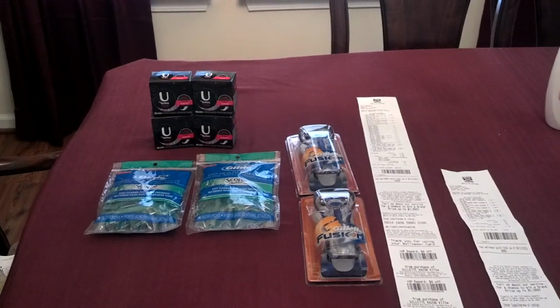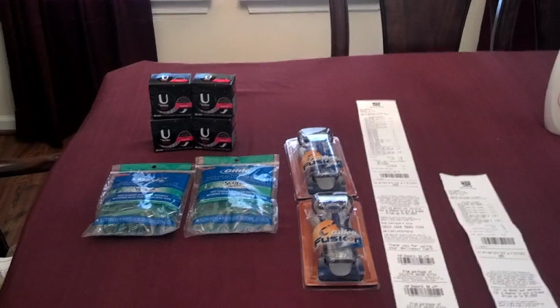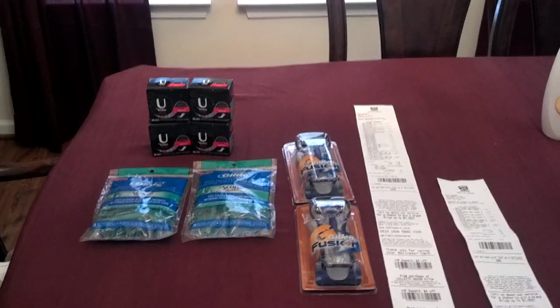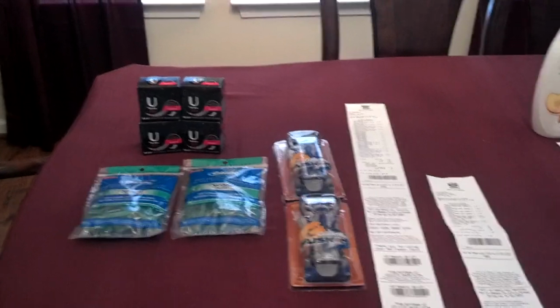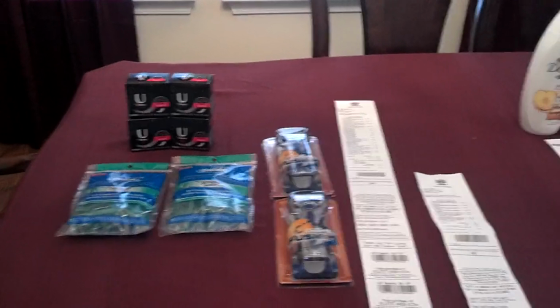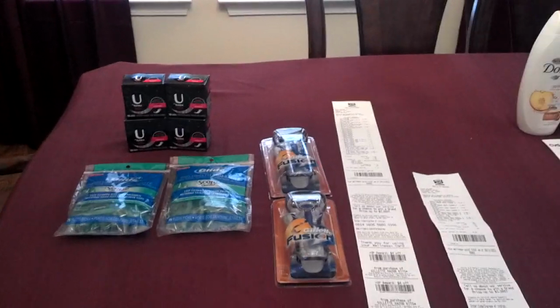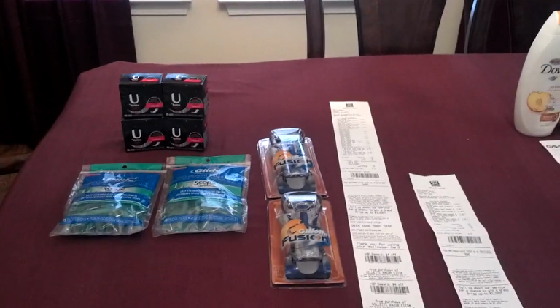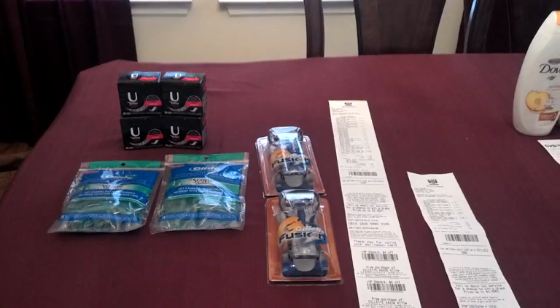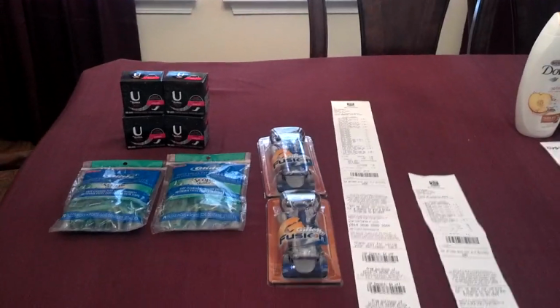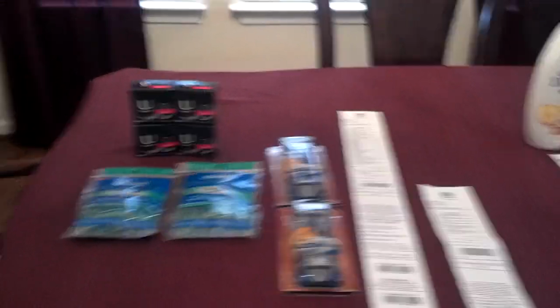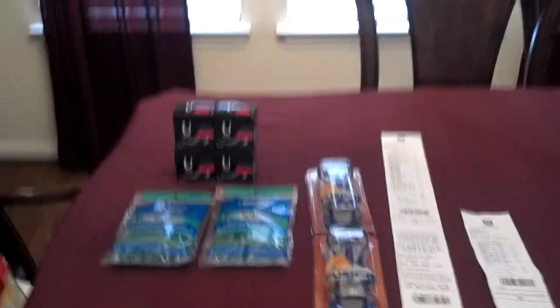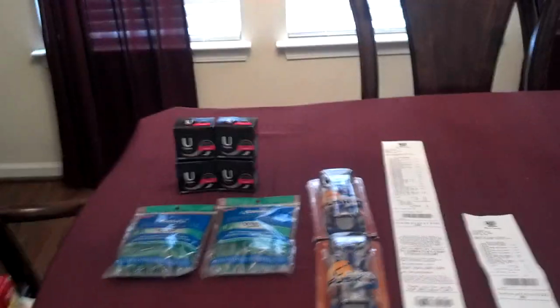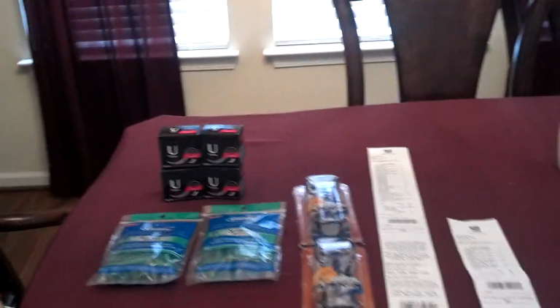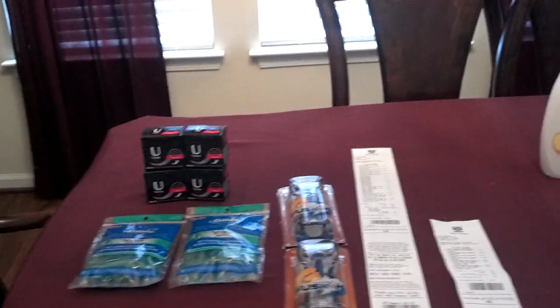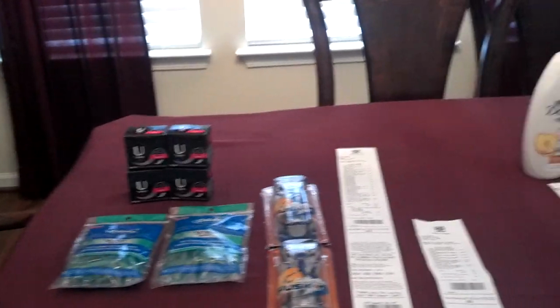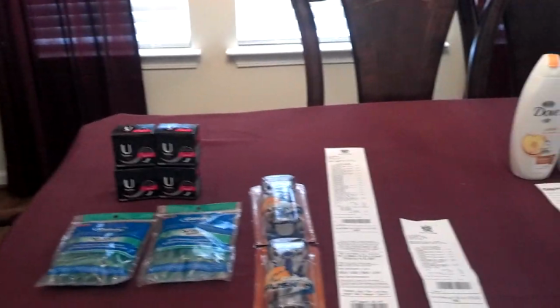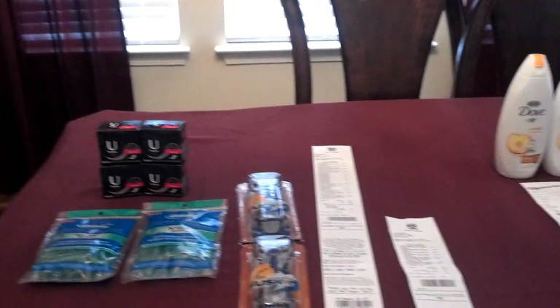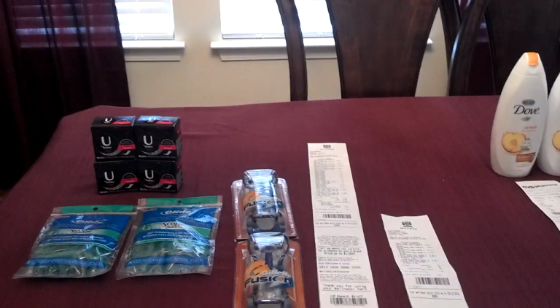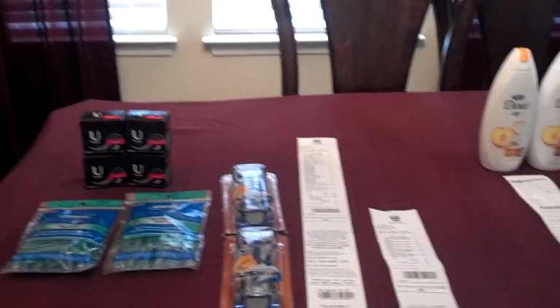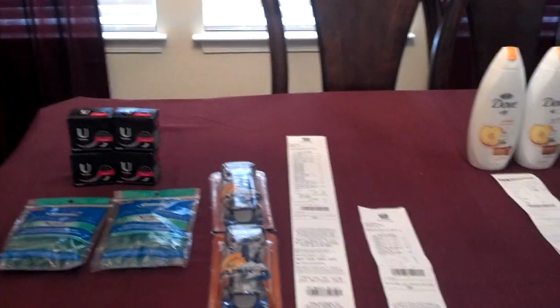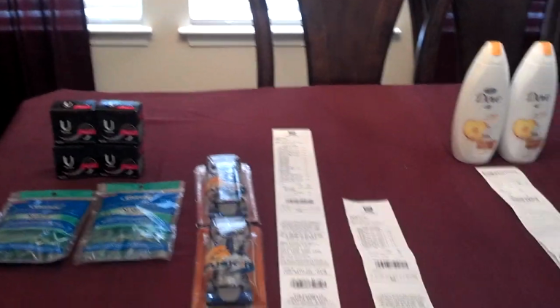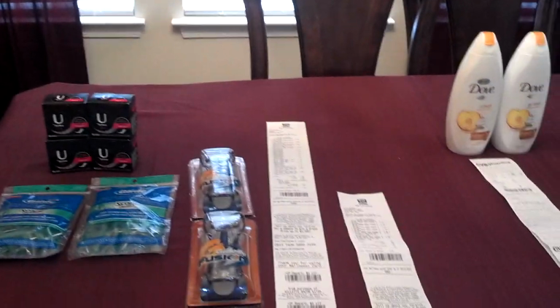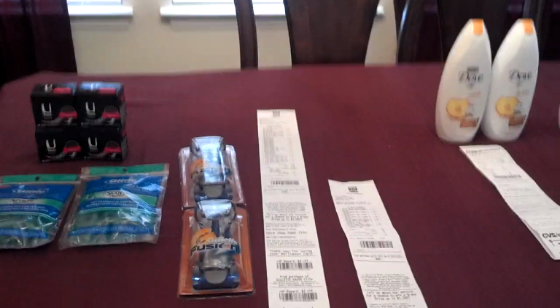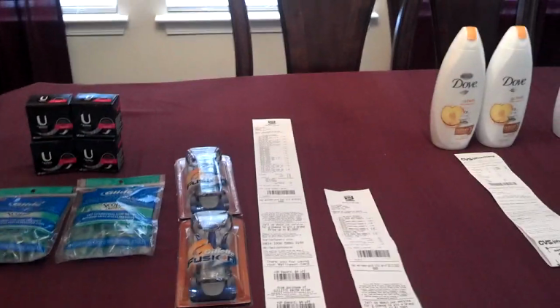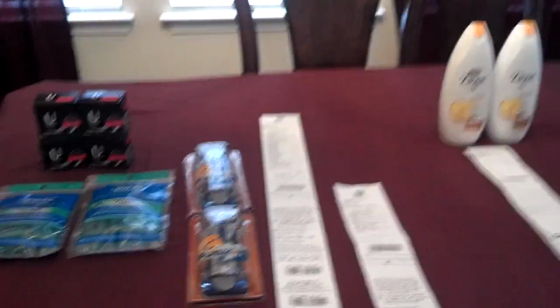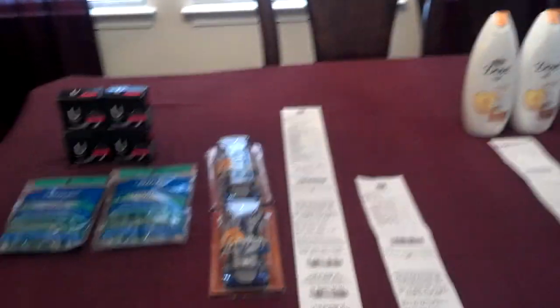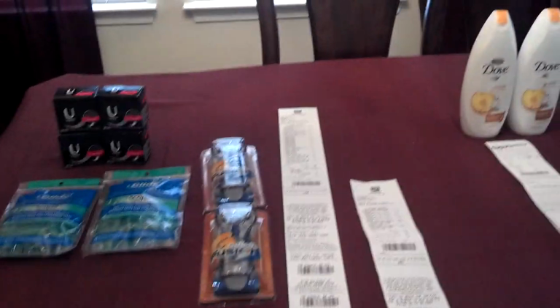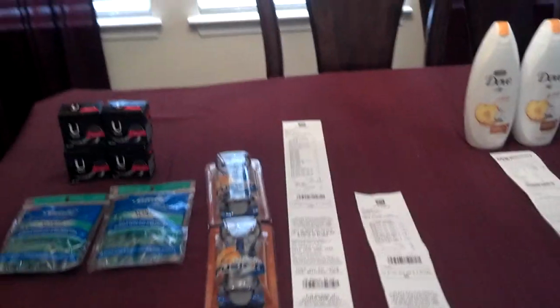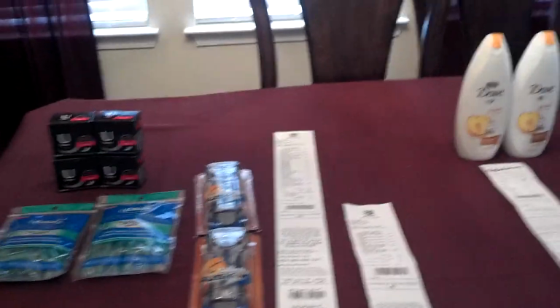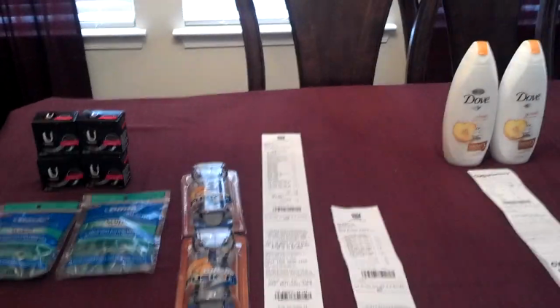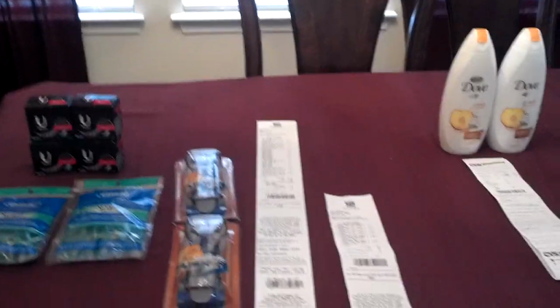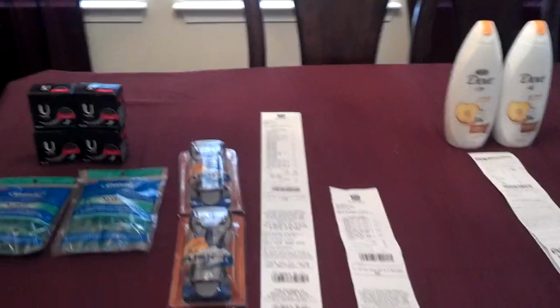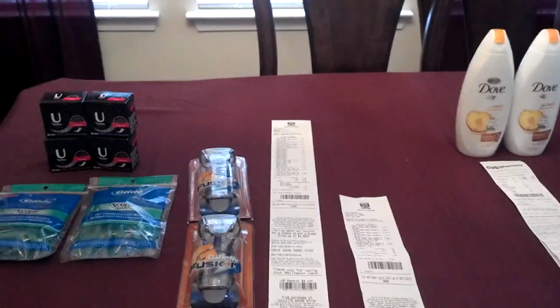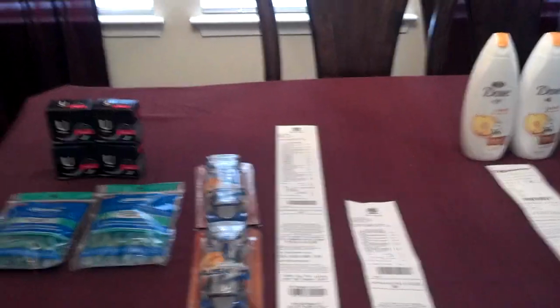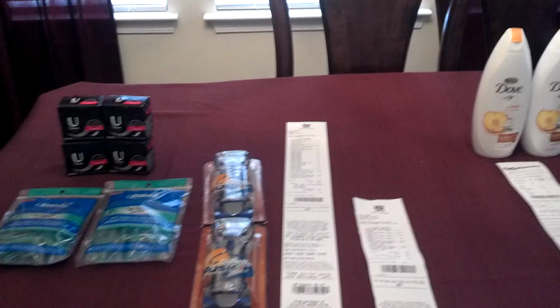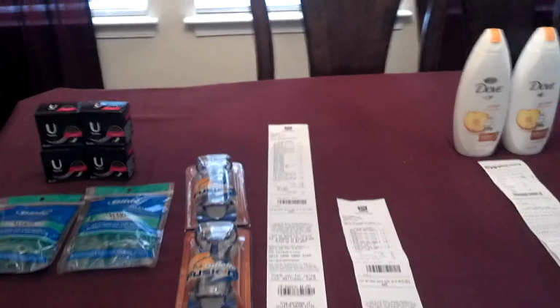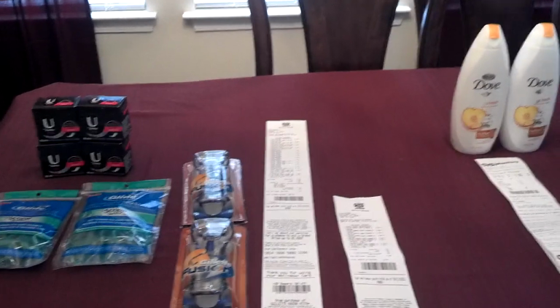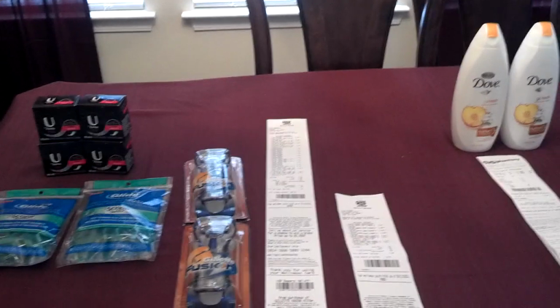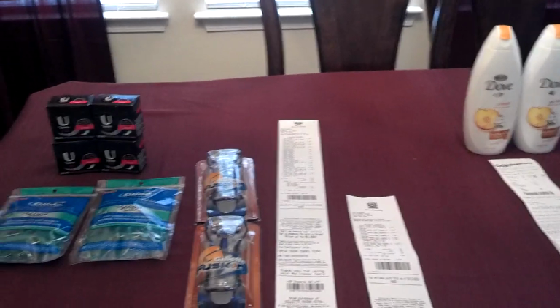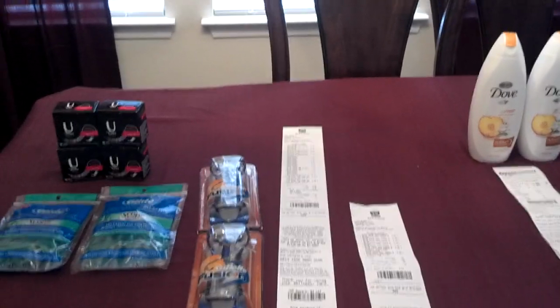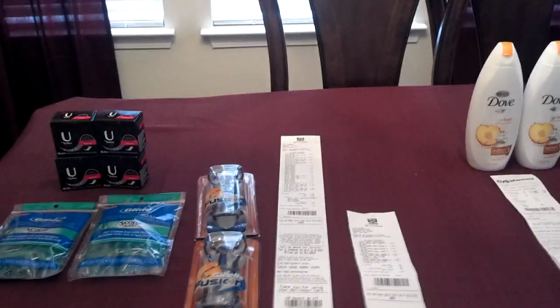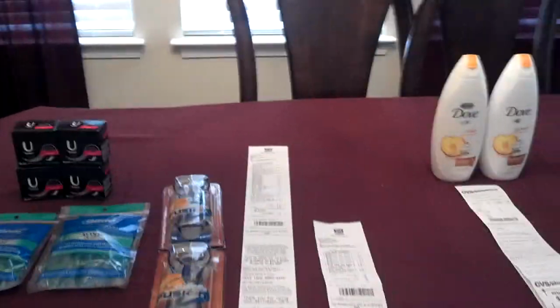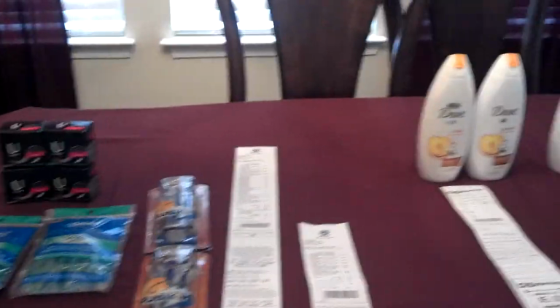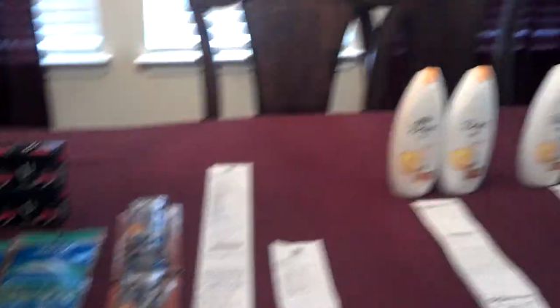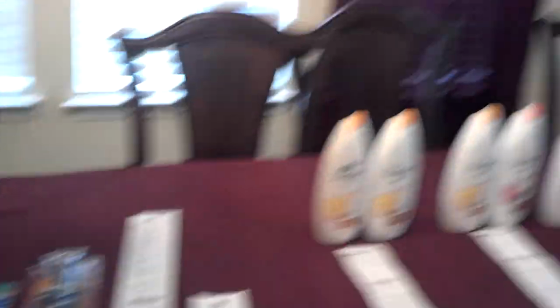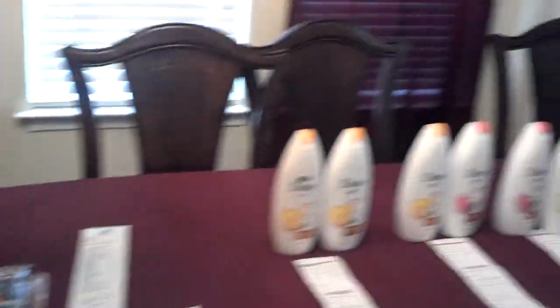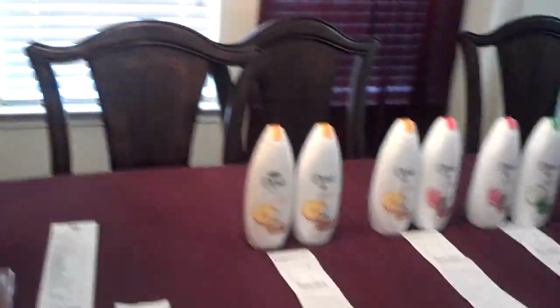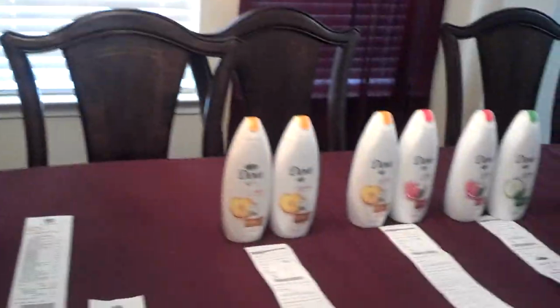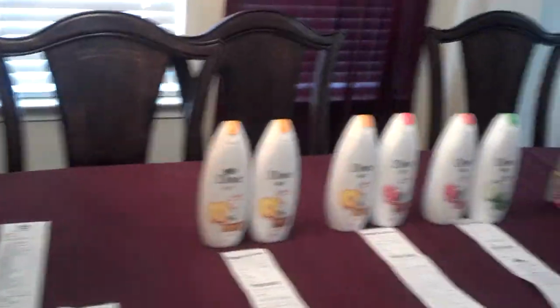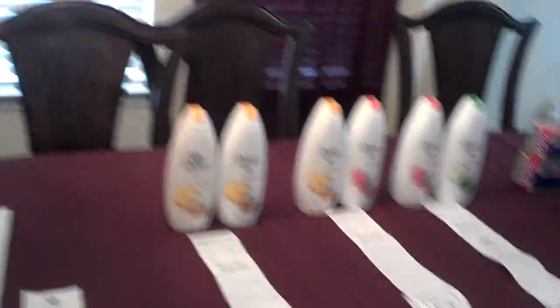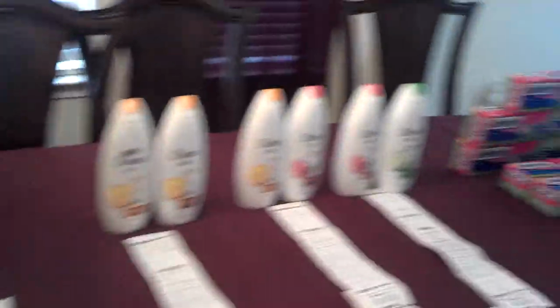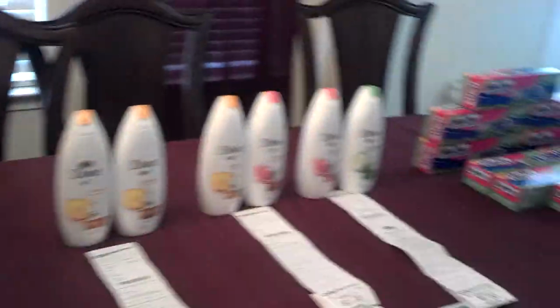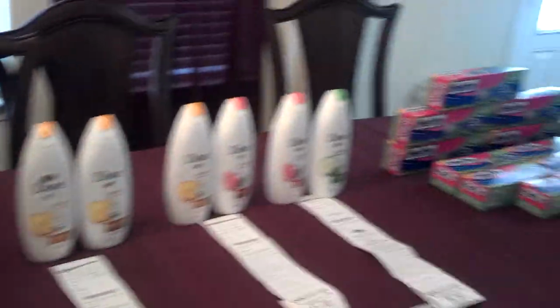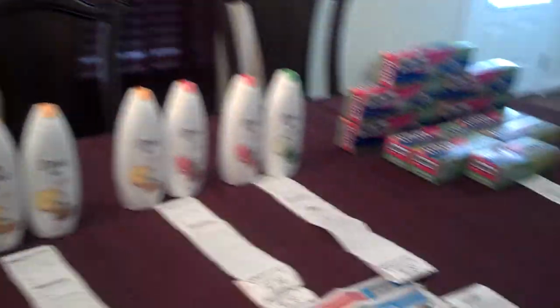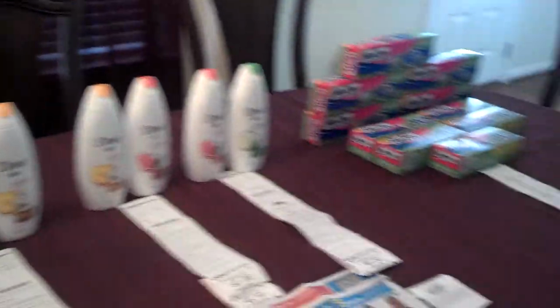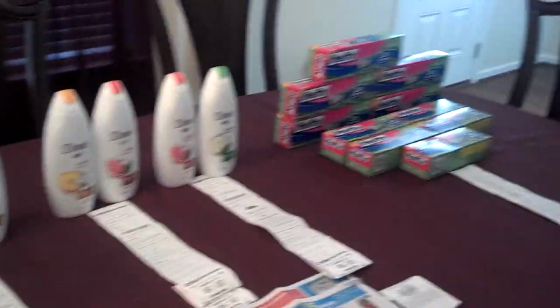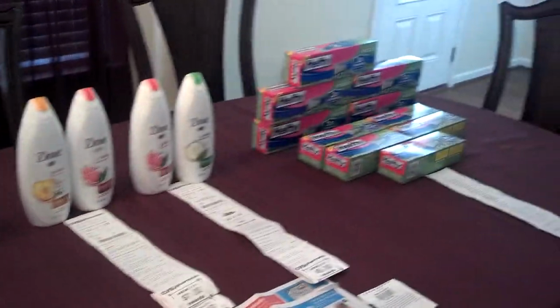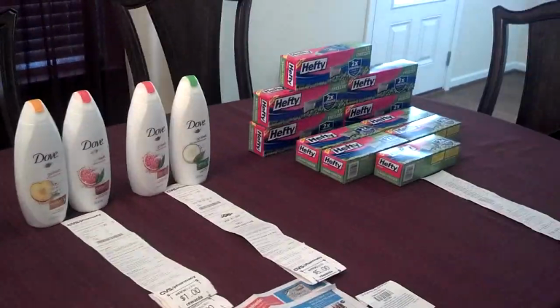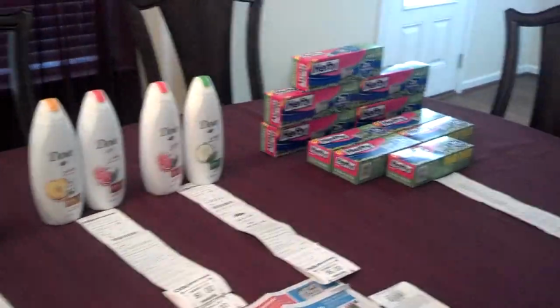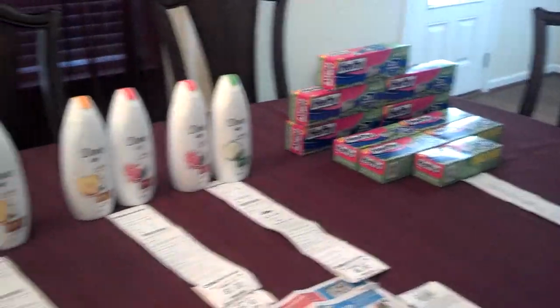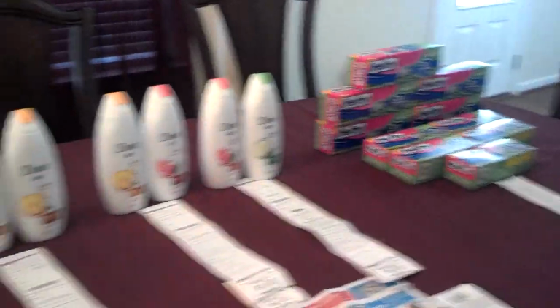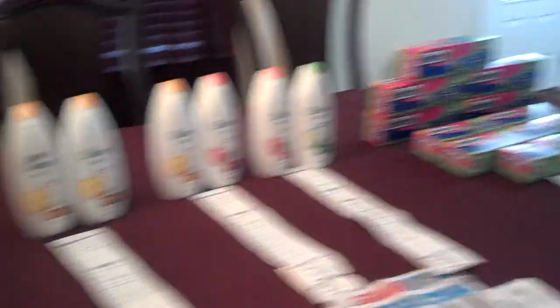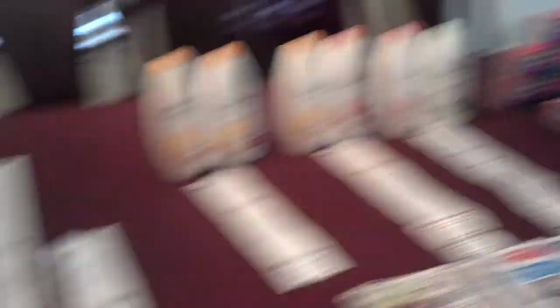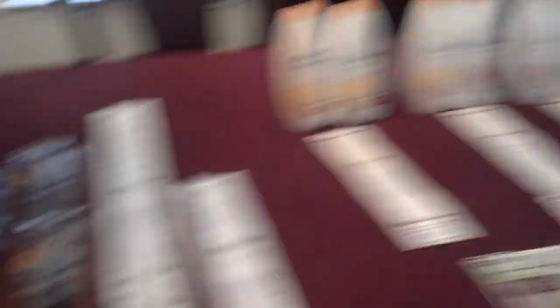Hello YouTube, this is TRS843 here to share a video with you guys for my shopping trips at Rite Aid, CVS, and Kroger.